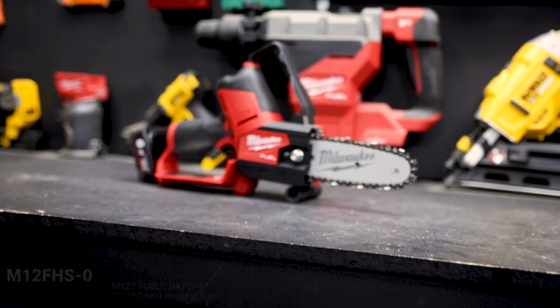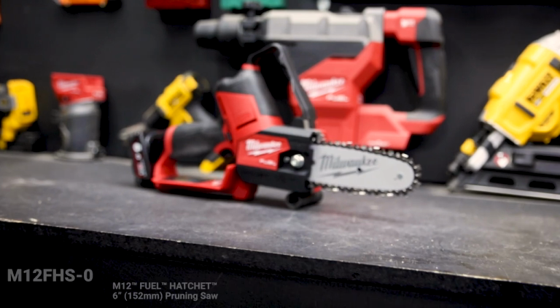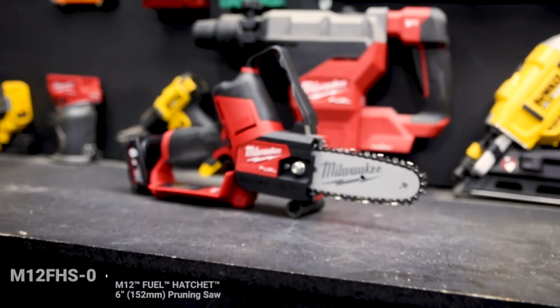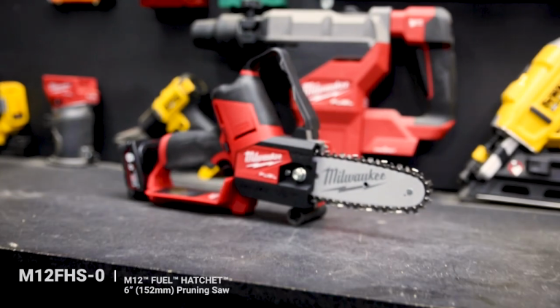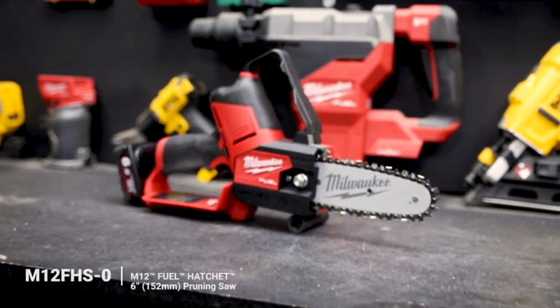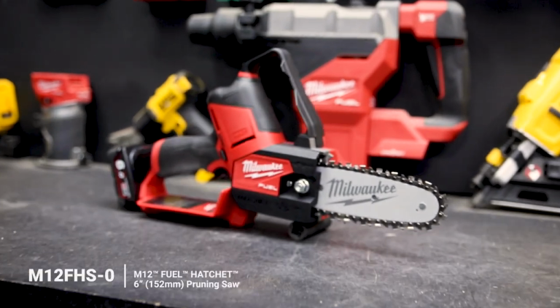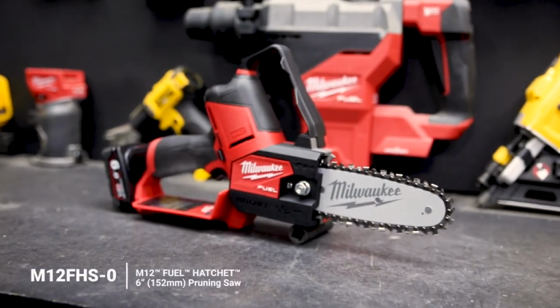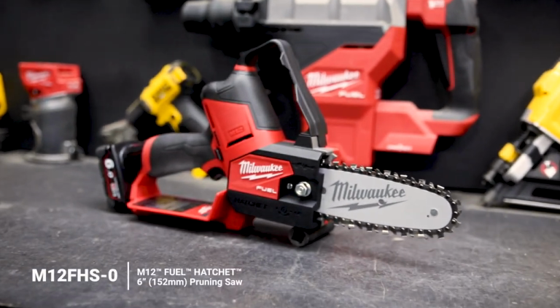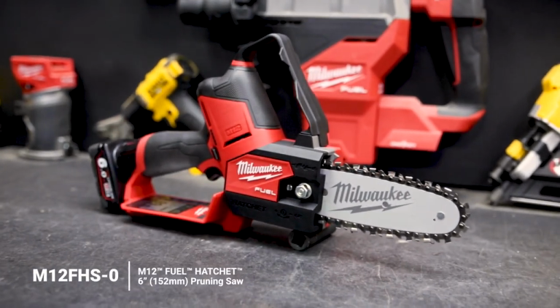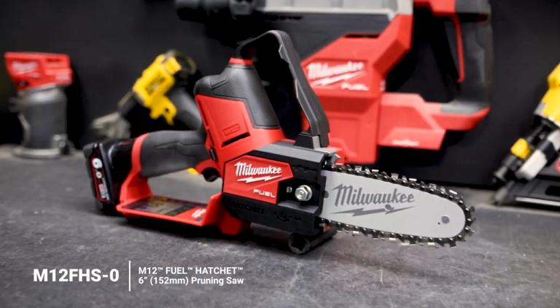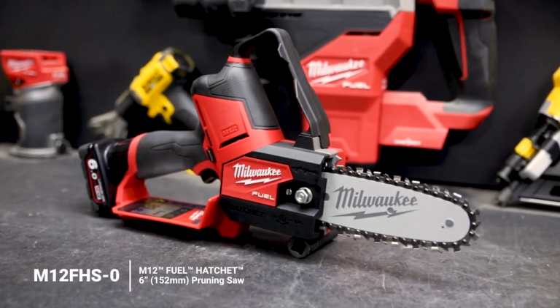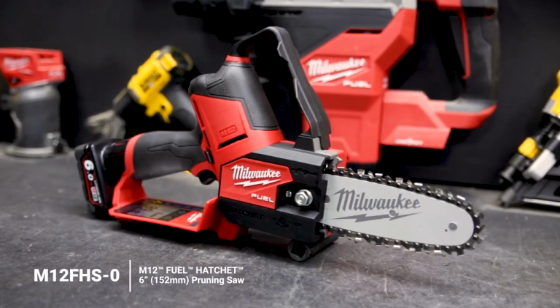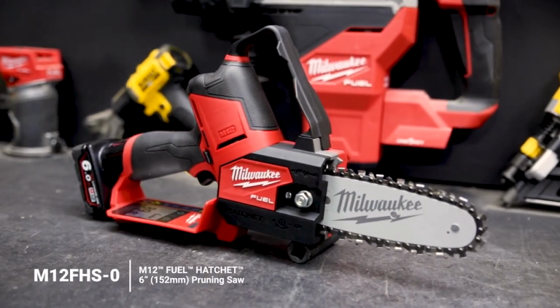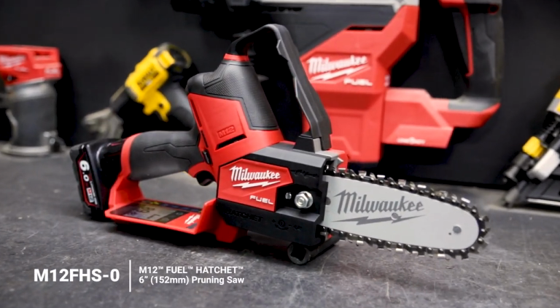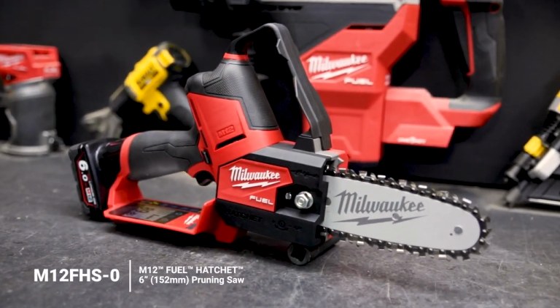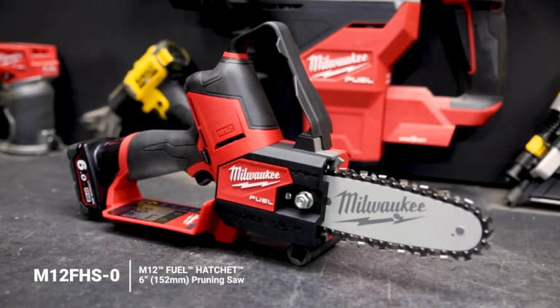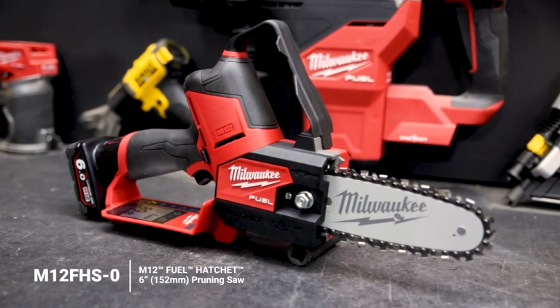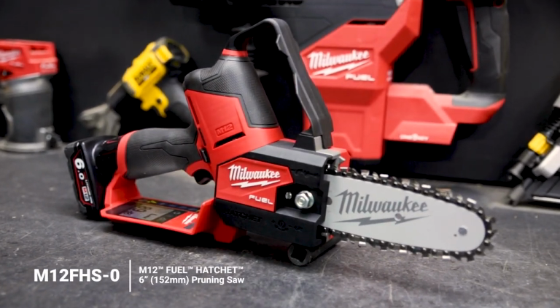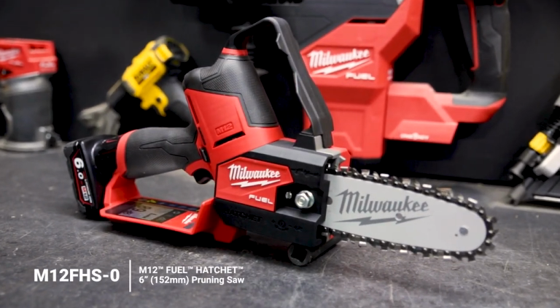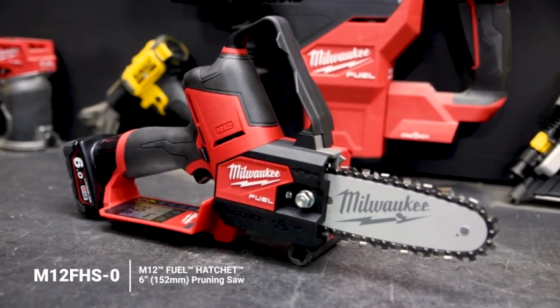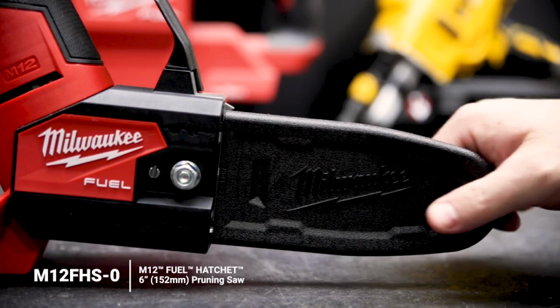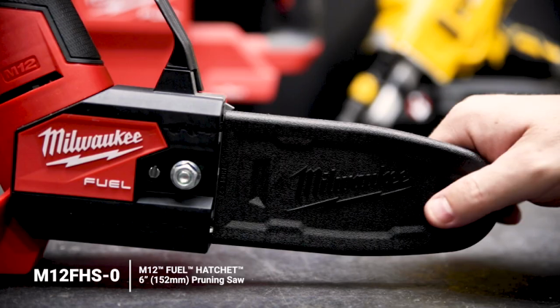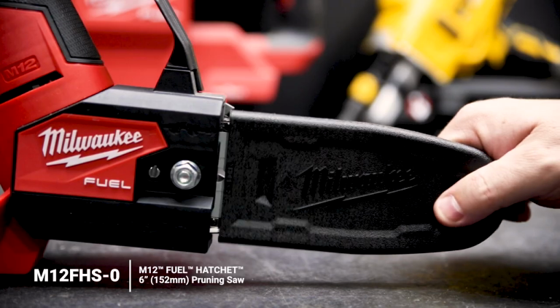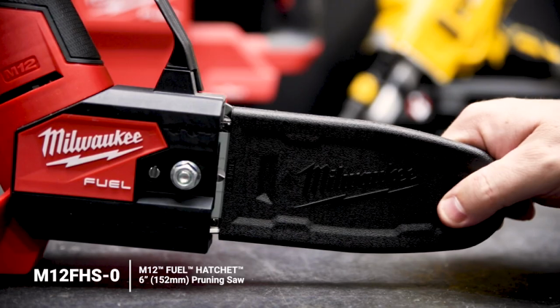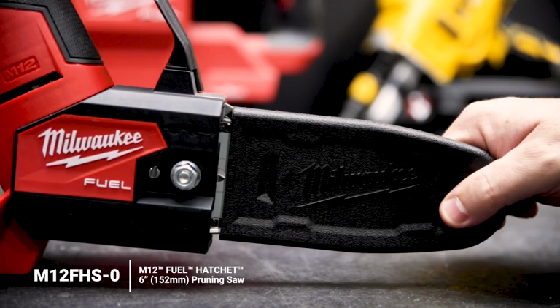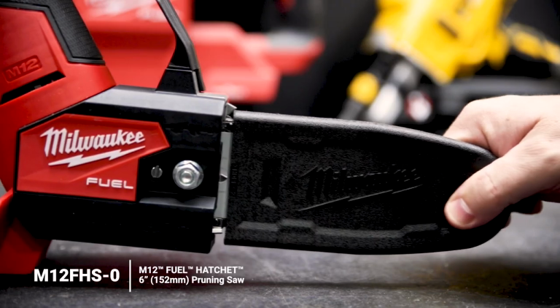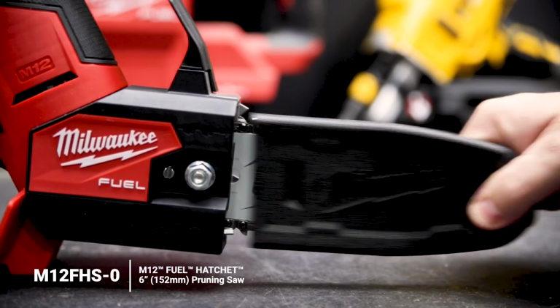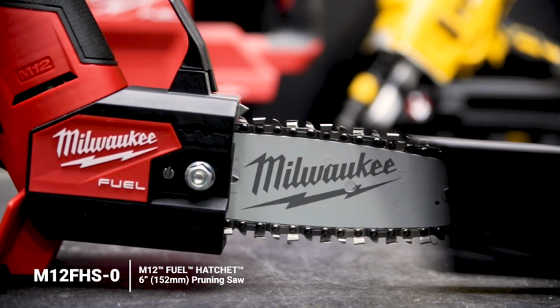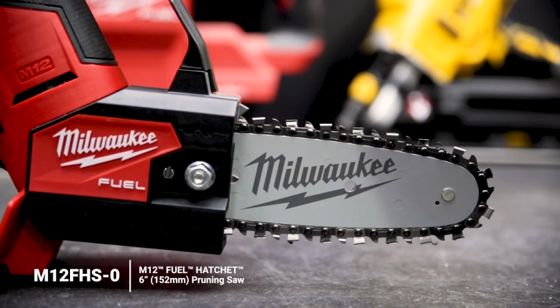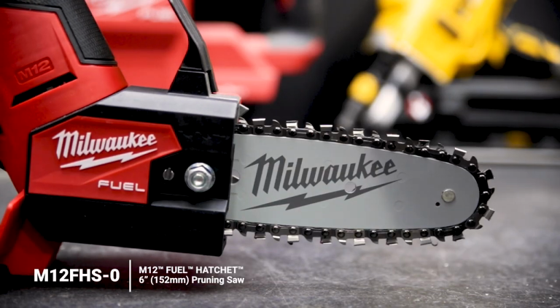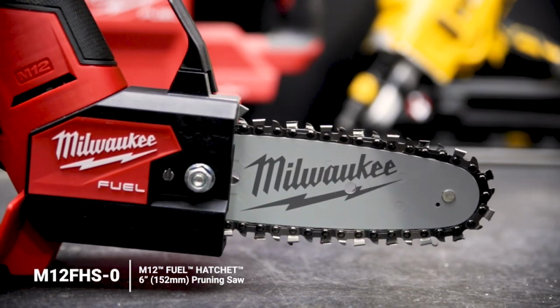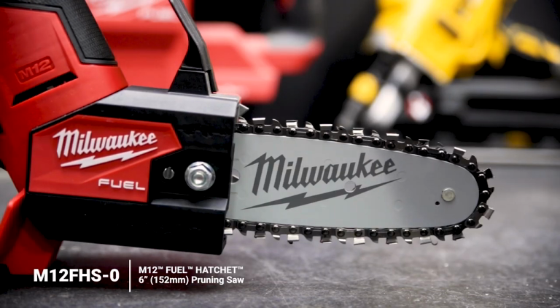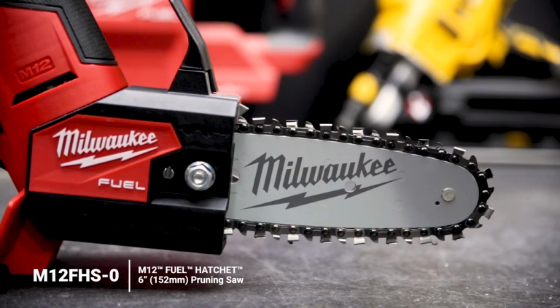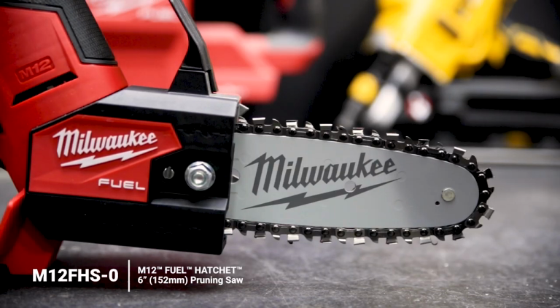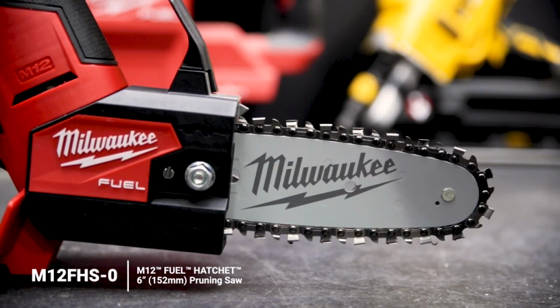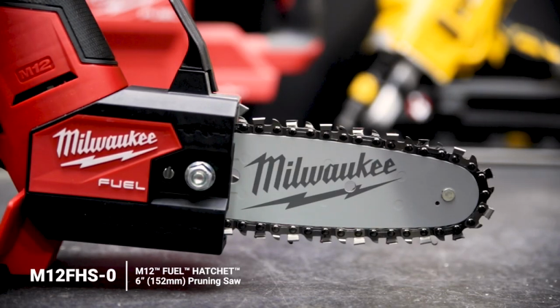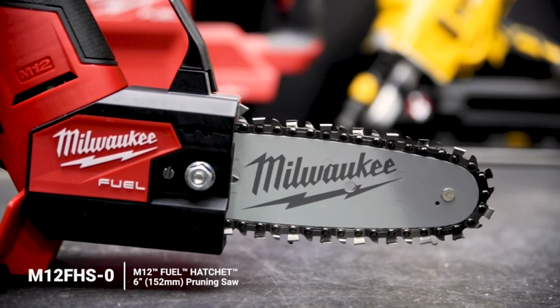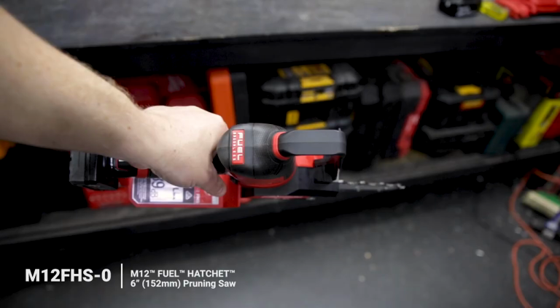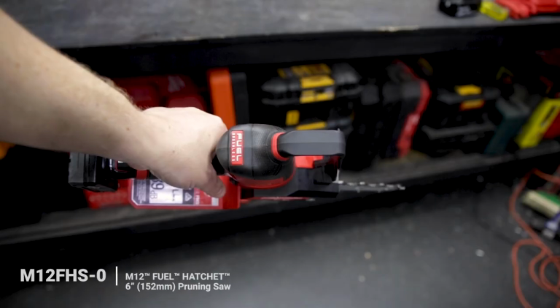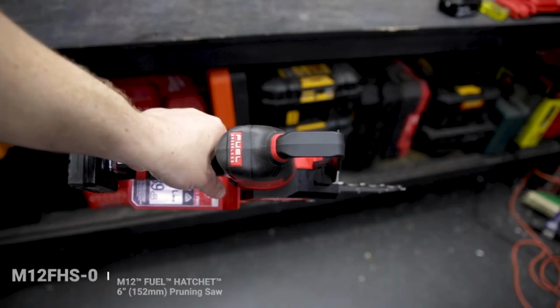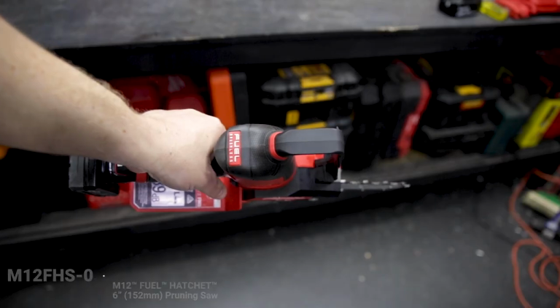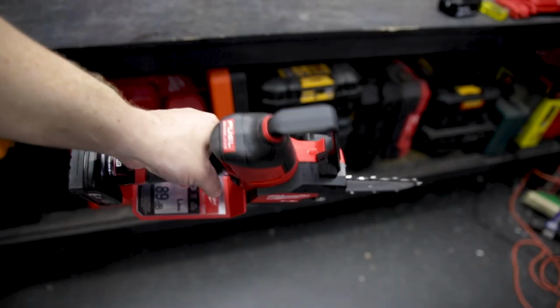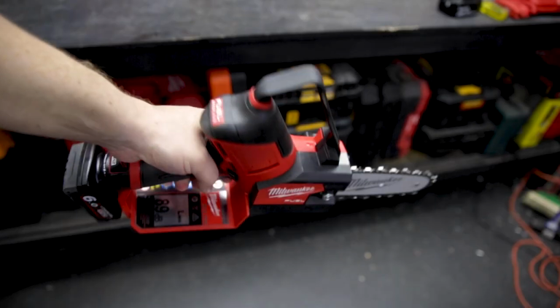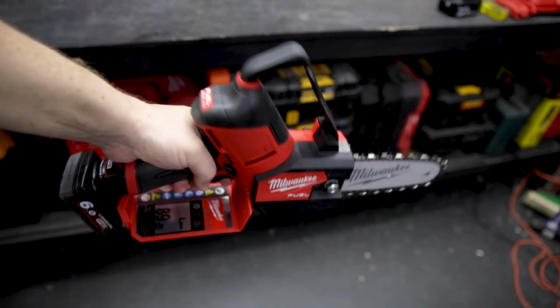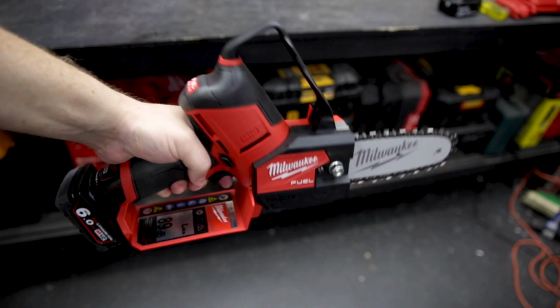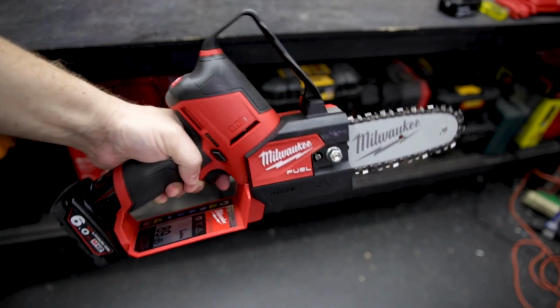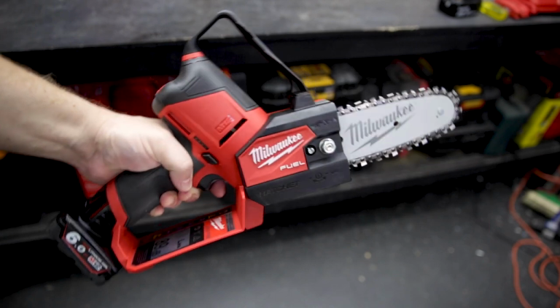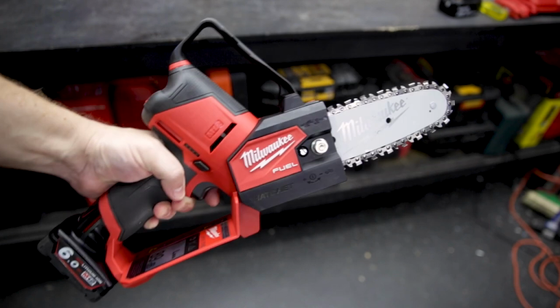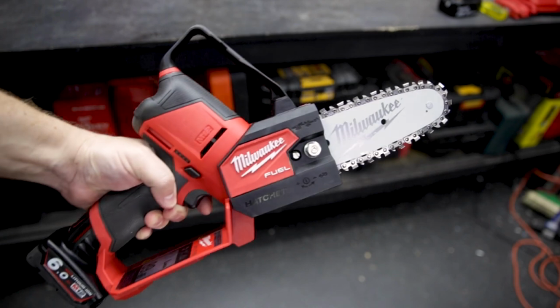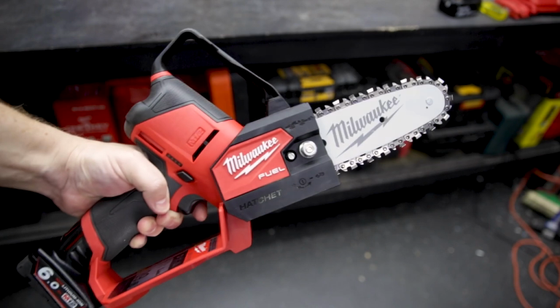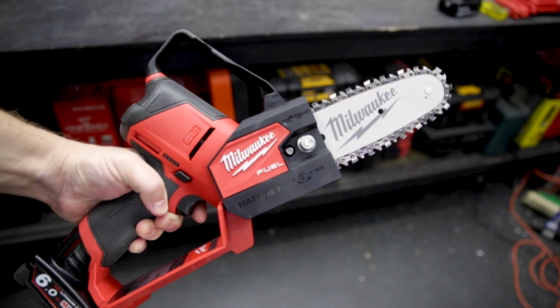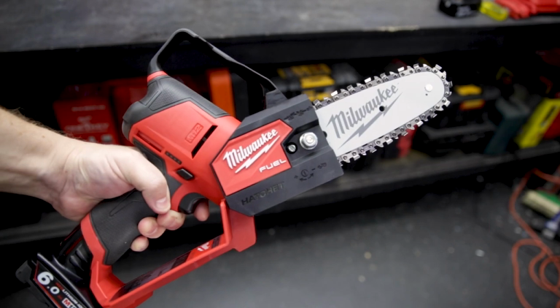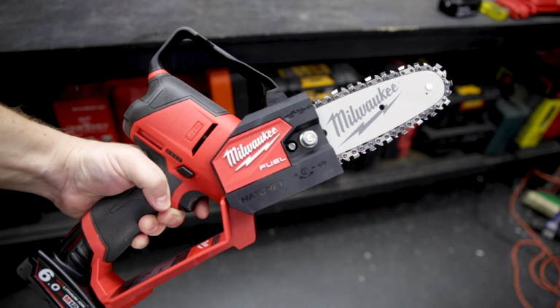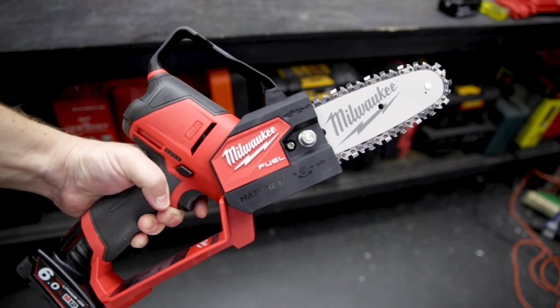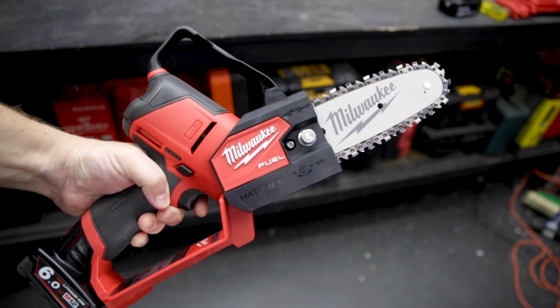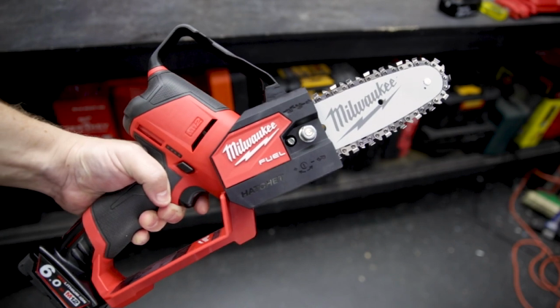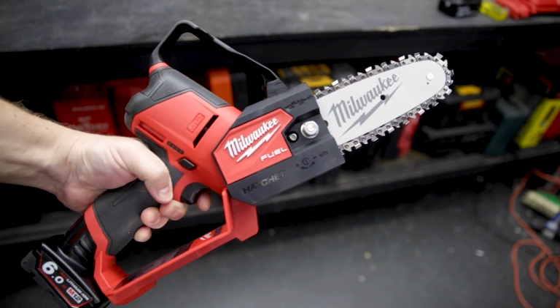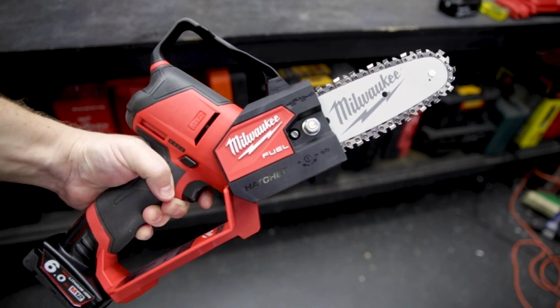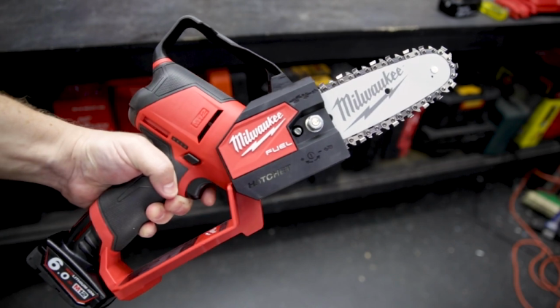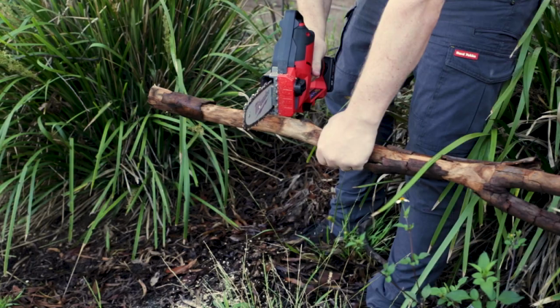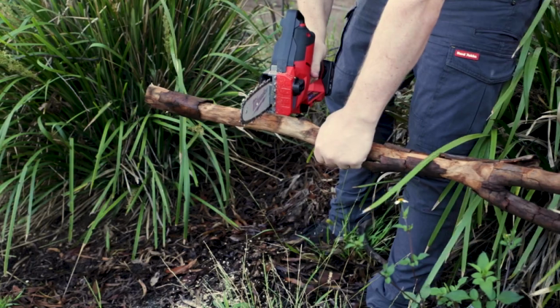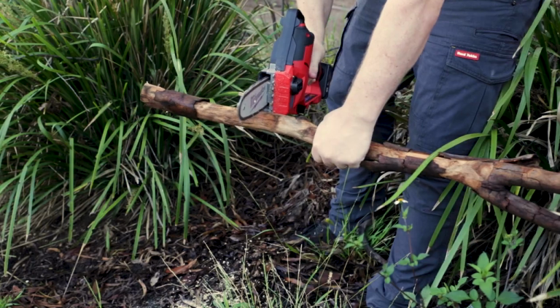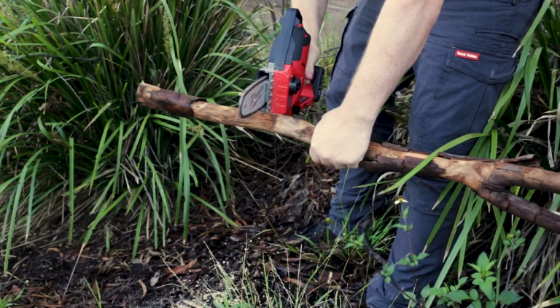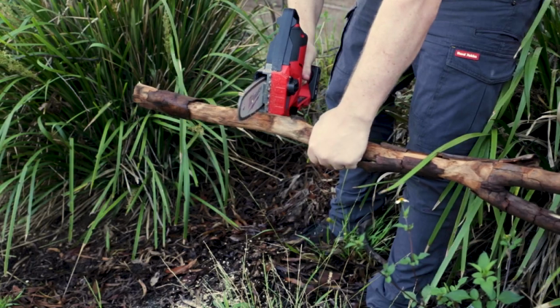Check out the brand new M12 Hatchet 6-inch pruning saw from Milwaukee. Small, lightweight, ridiculously maneuverable. I love this saw.